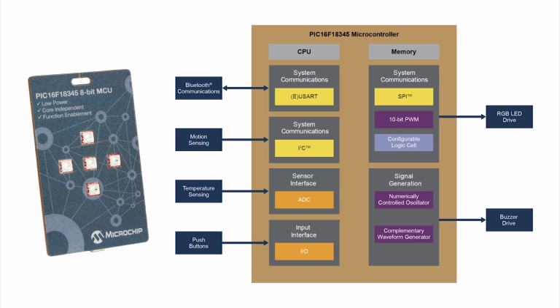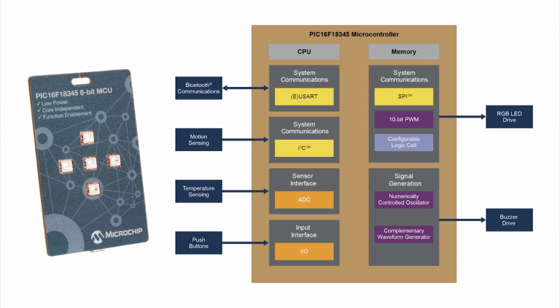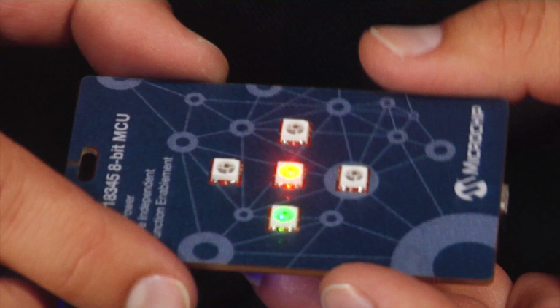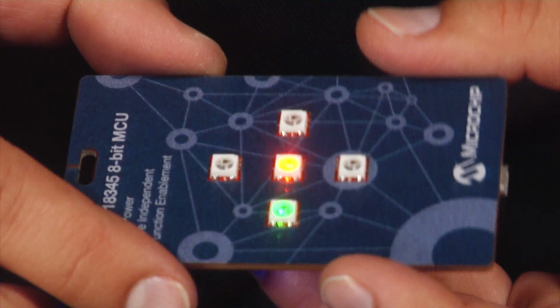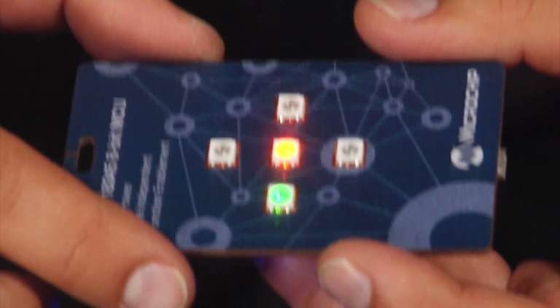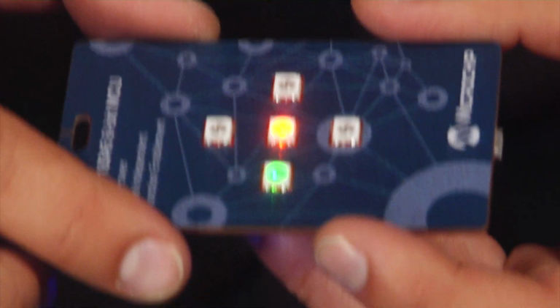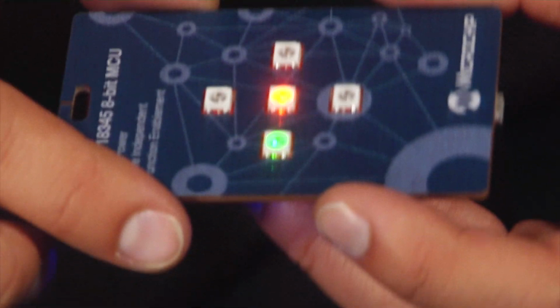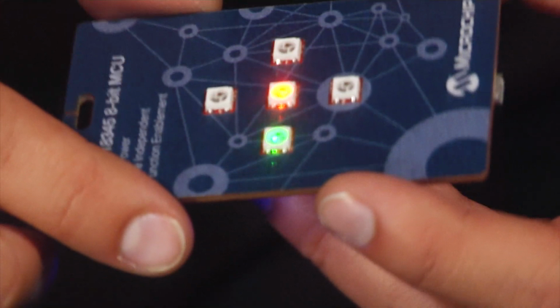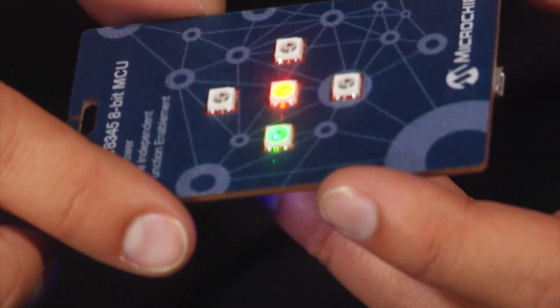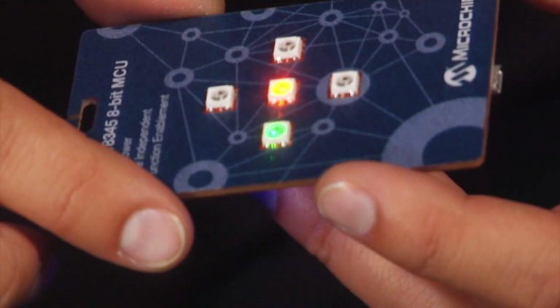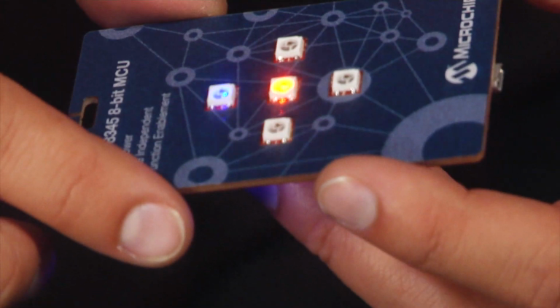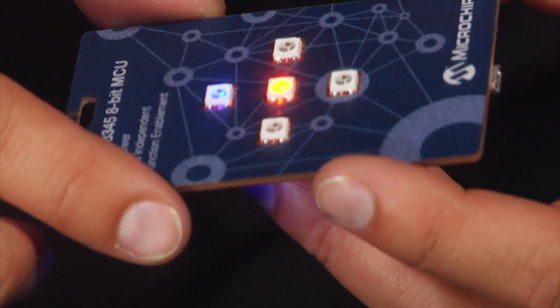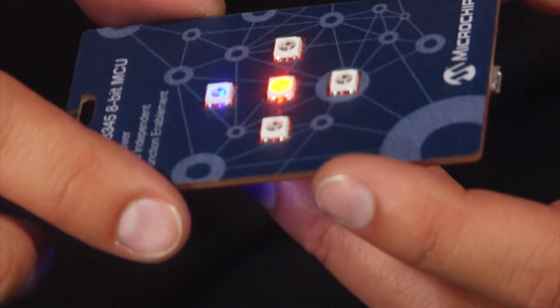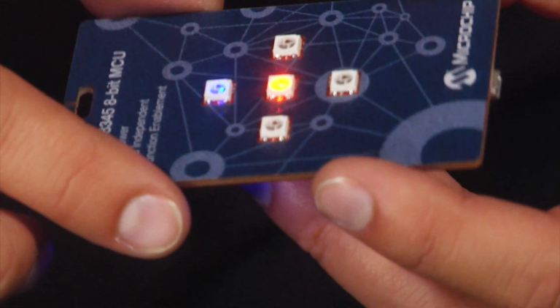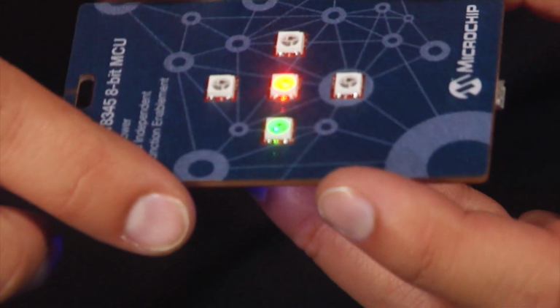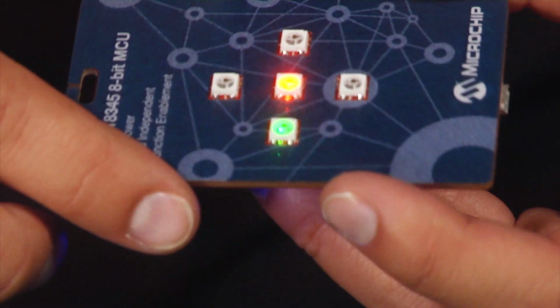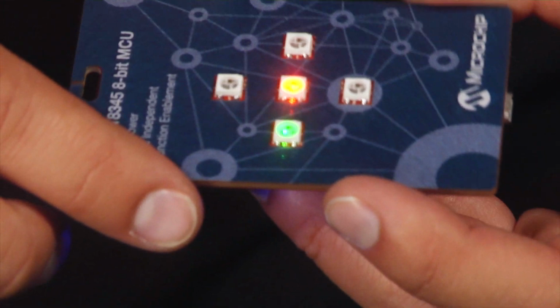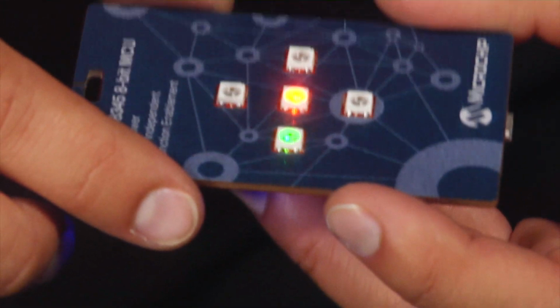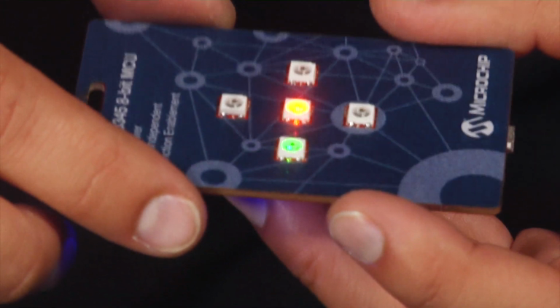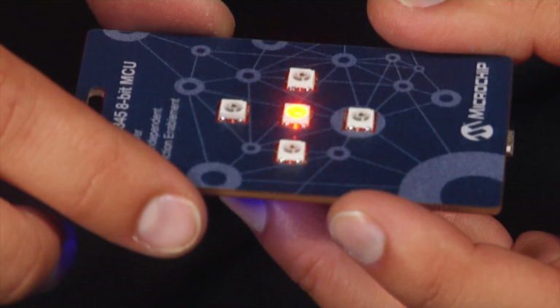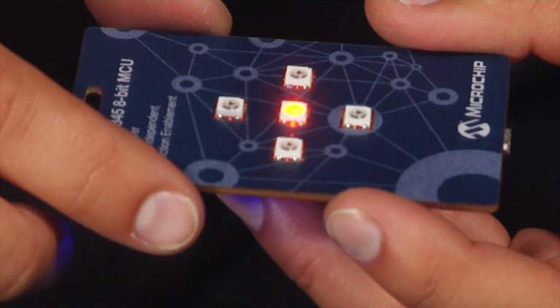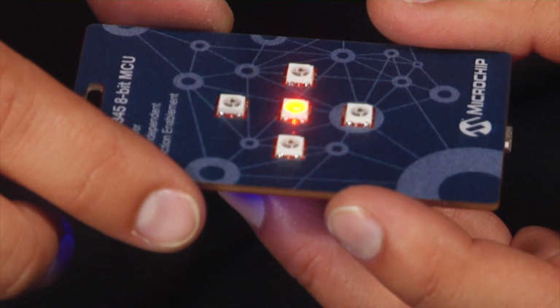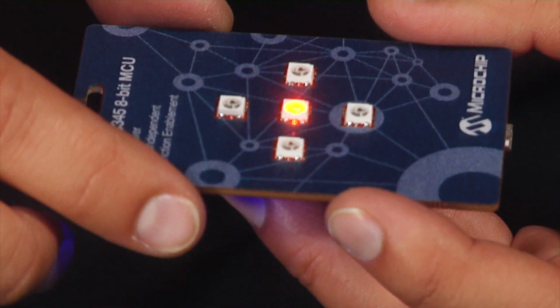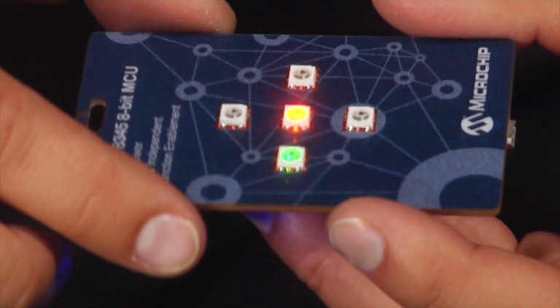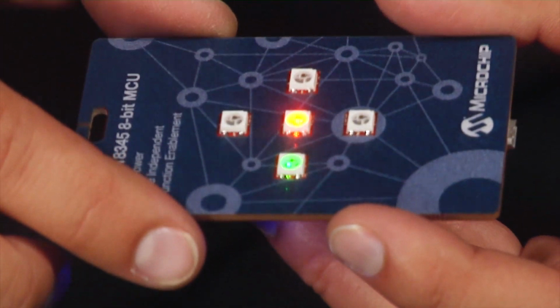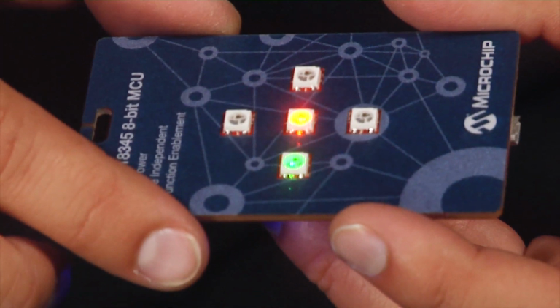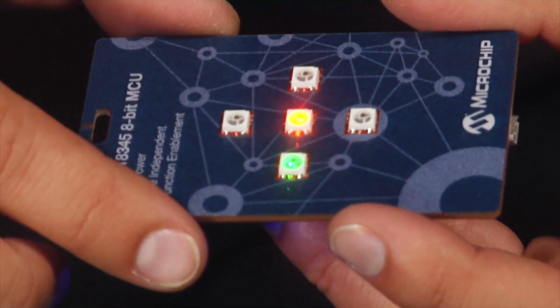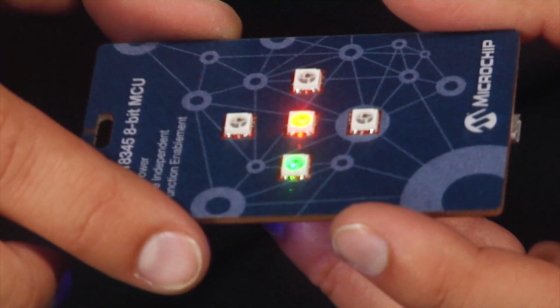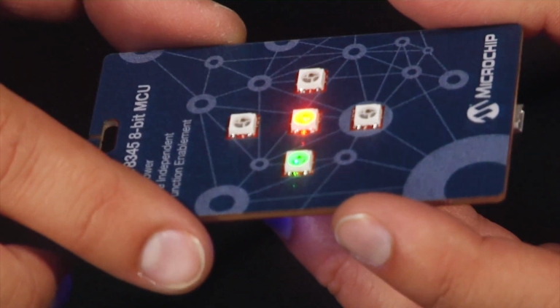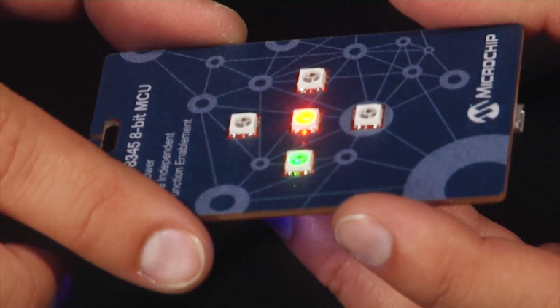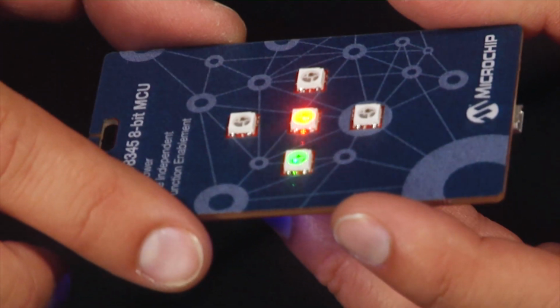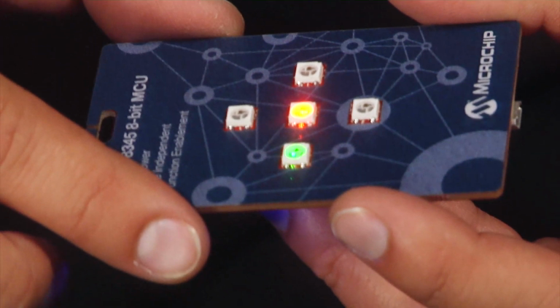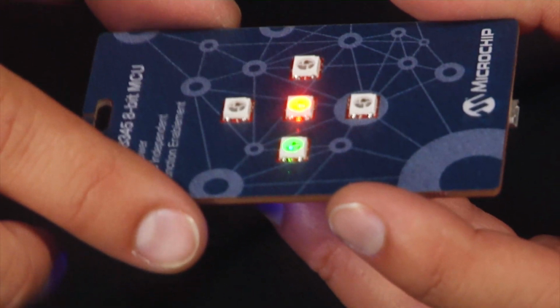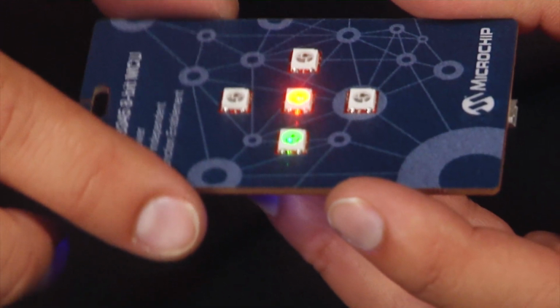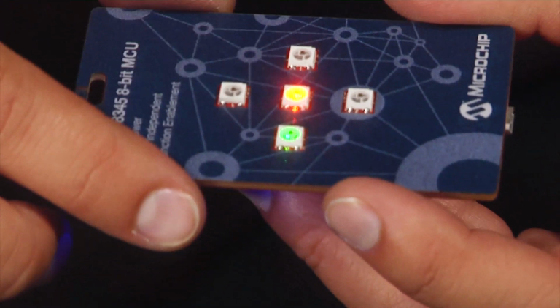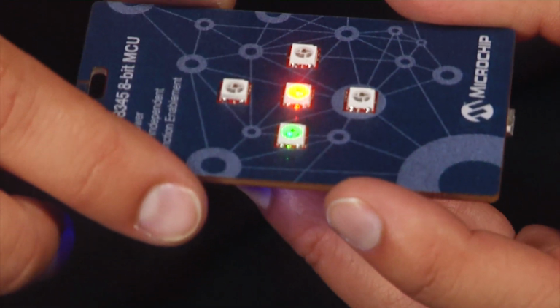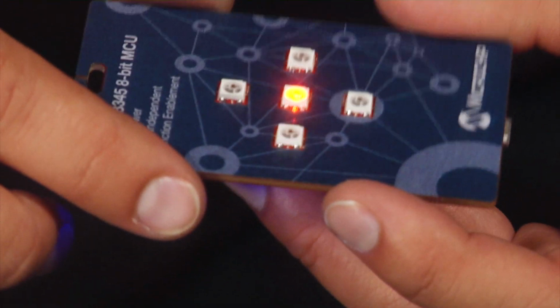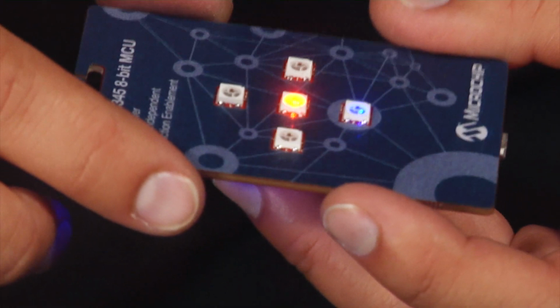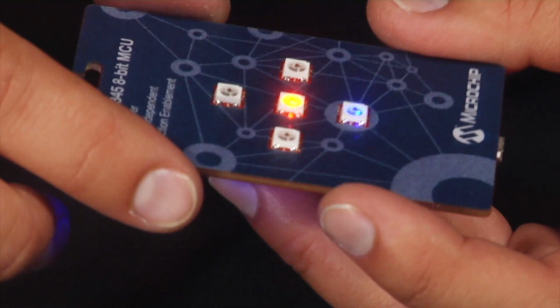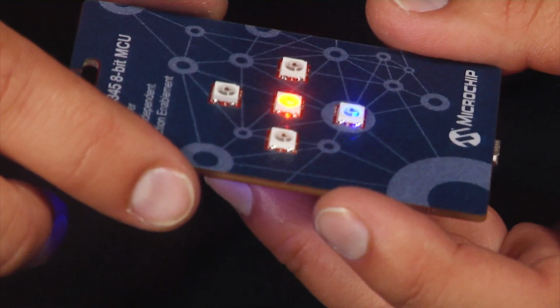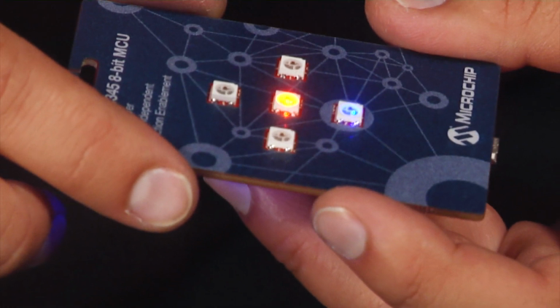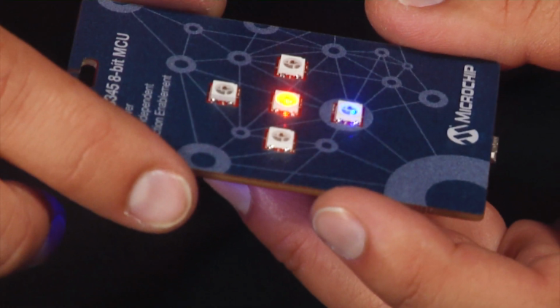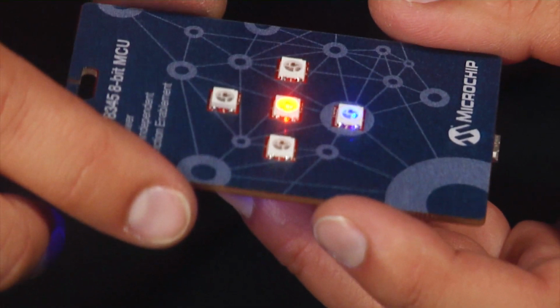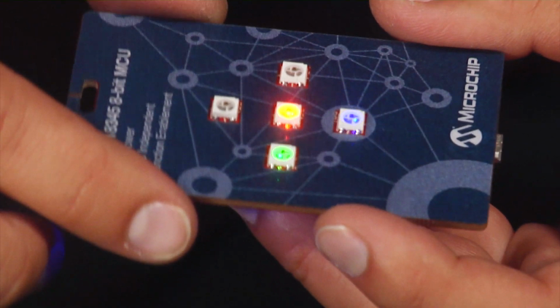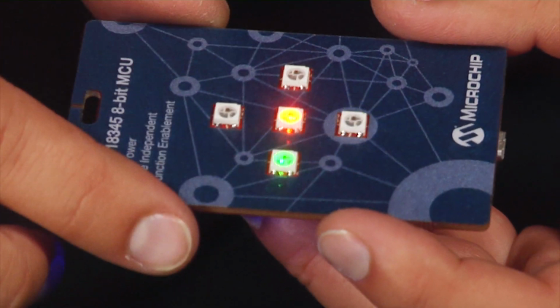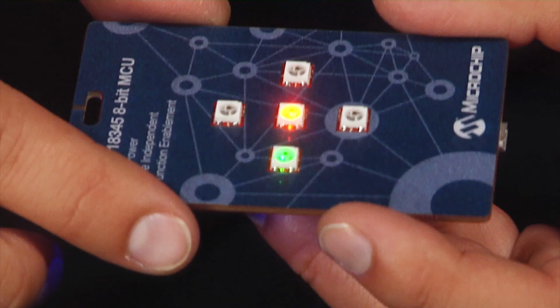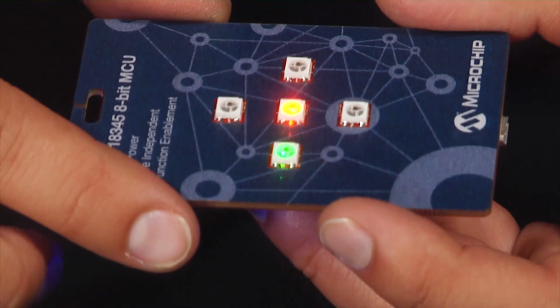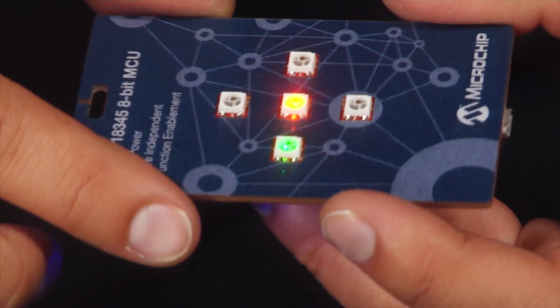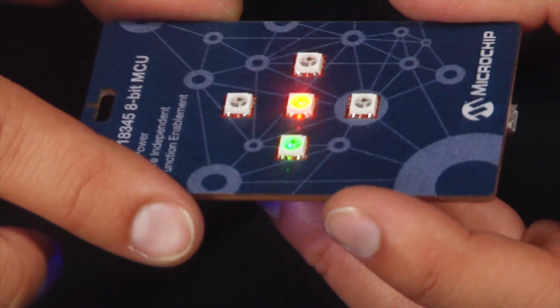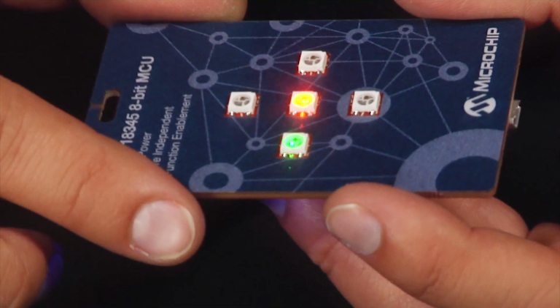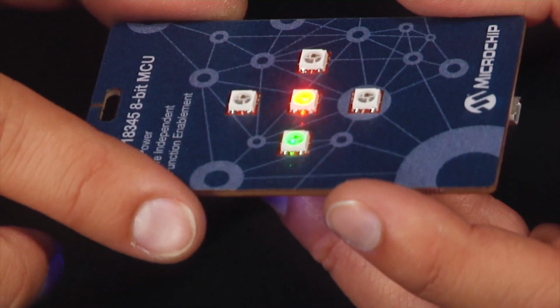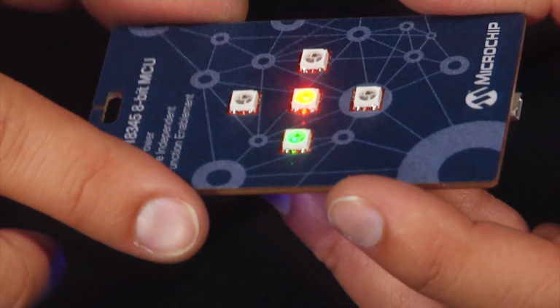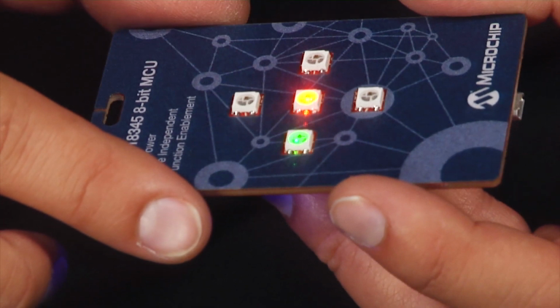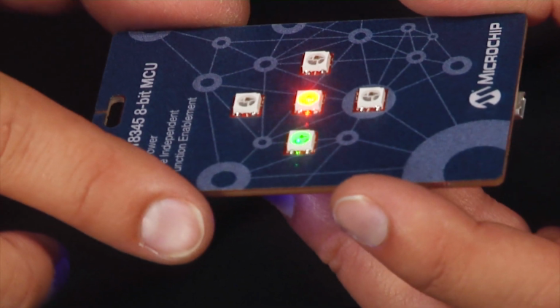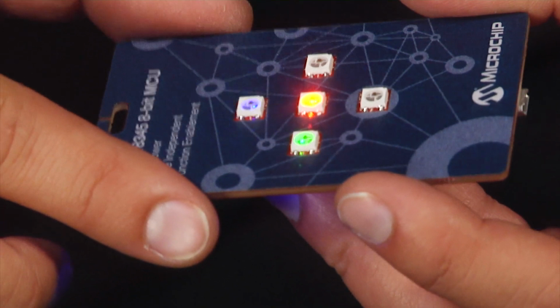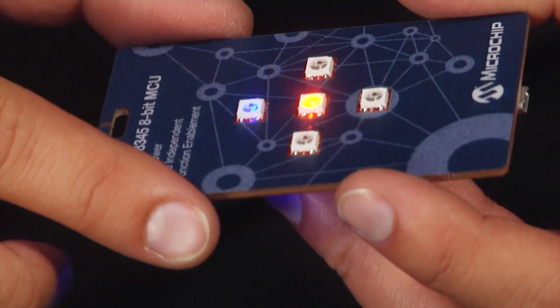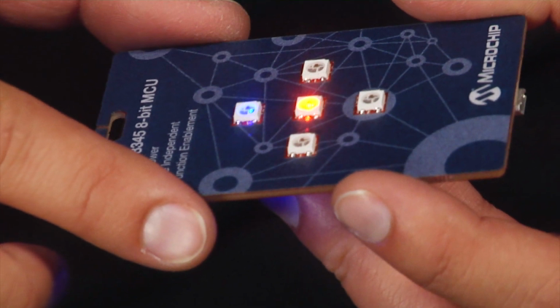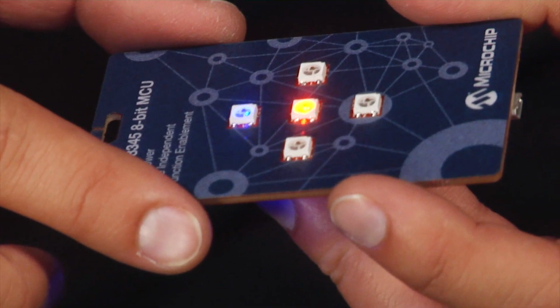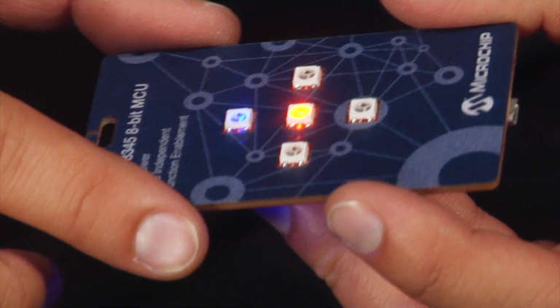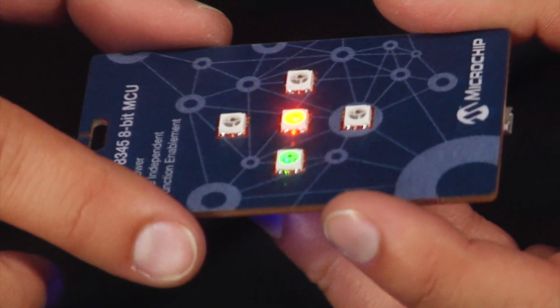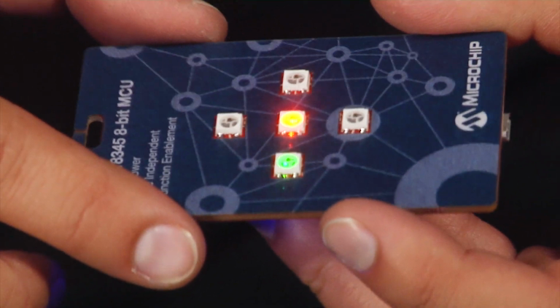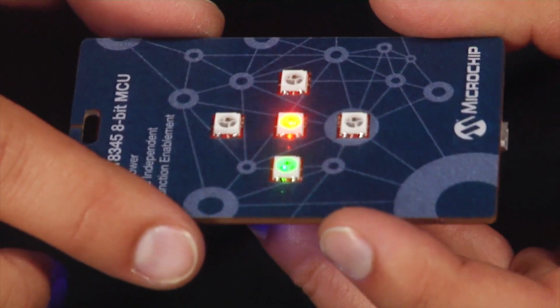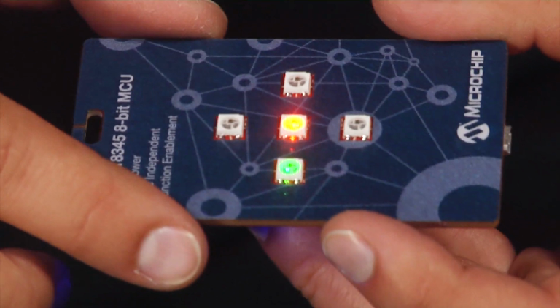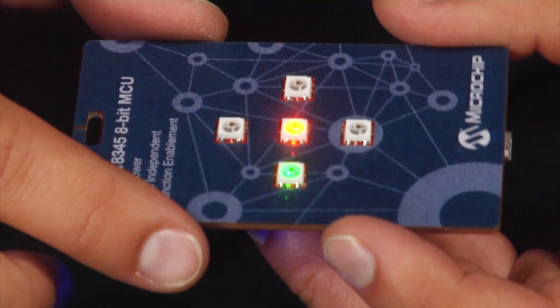There are four modes in which the IoT sensor badge operates. In Mode 1, the RGB LEDs light up based on the accelerometer data.